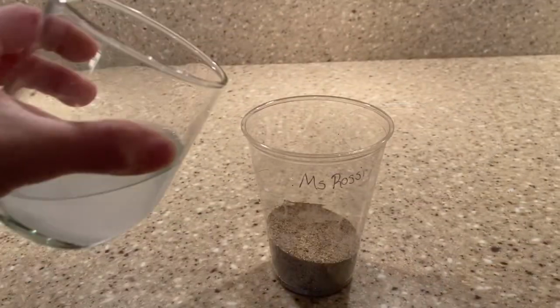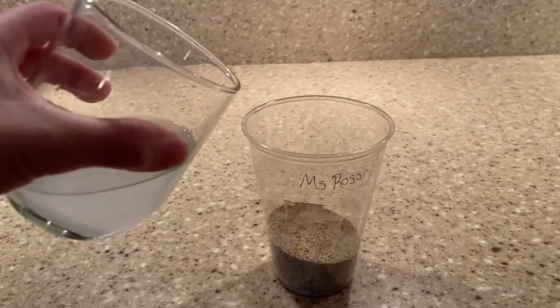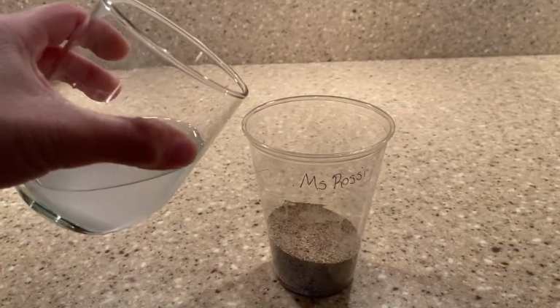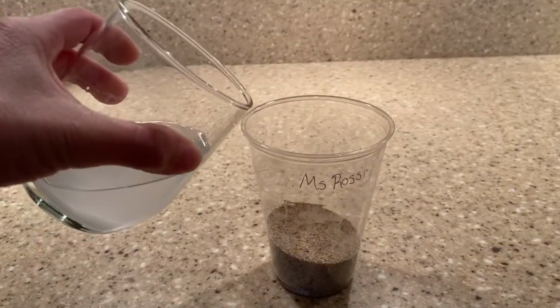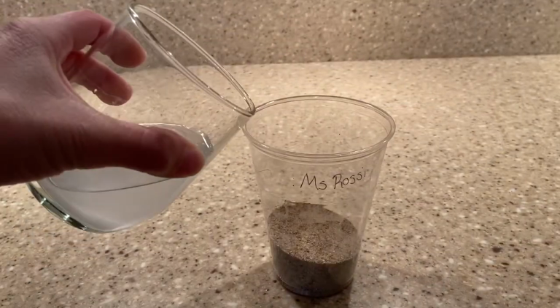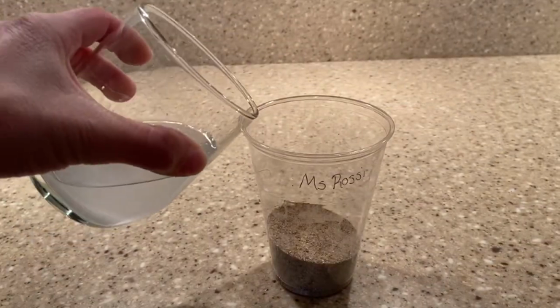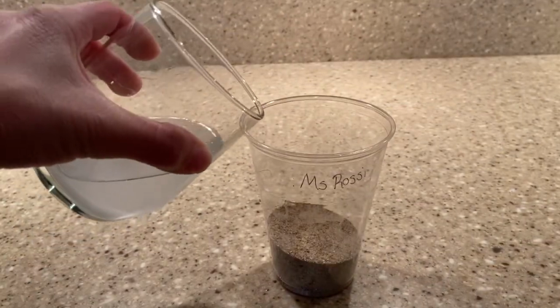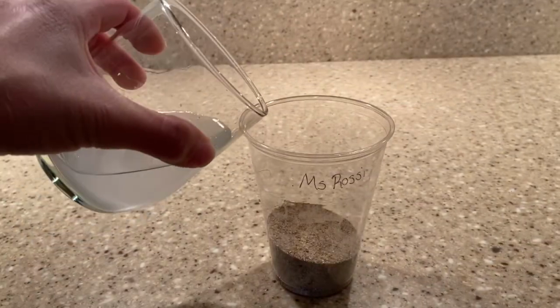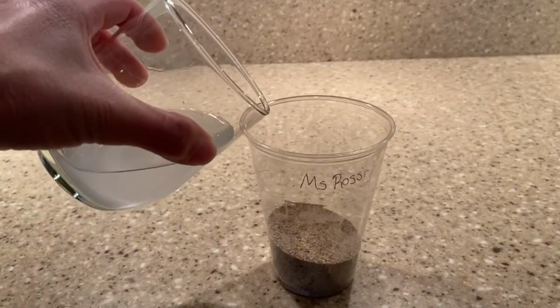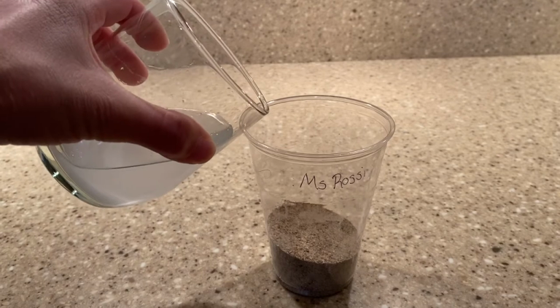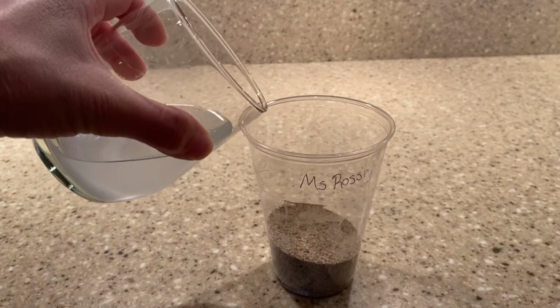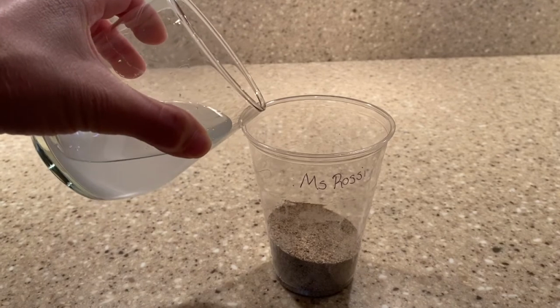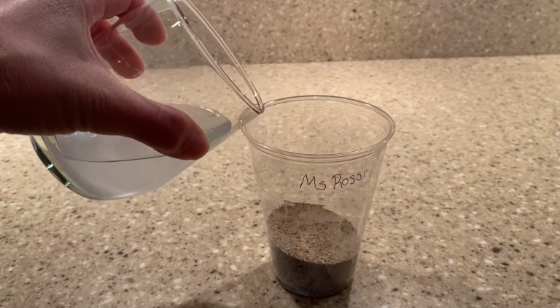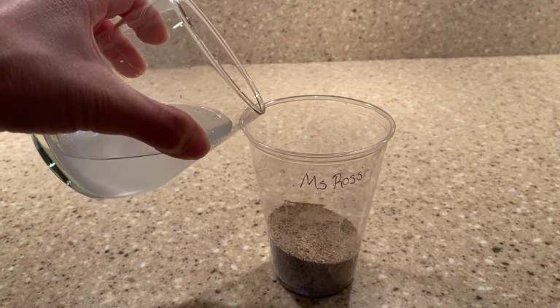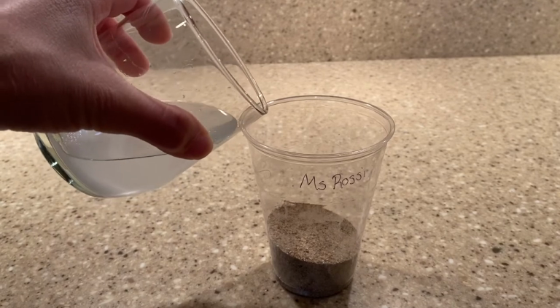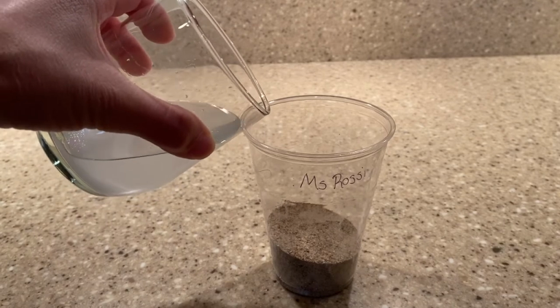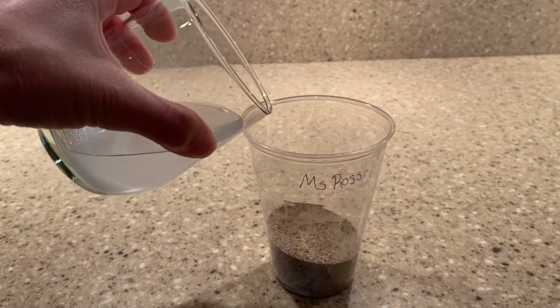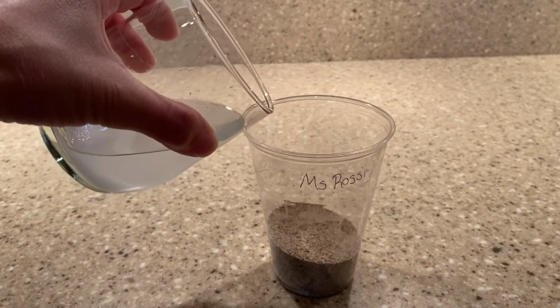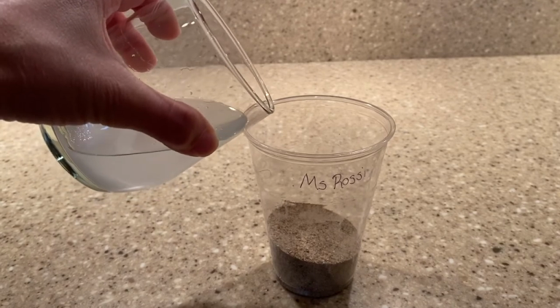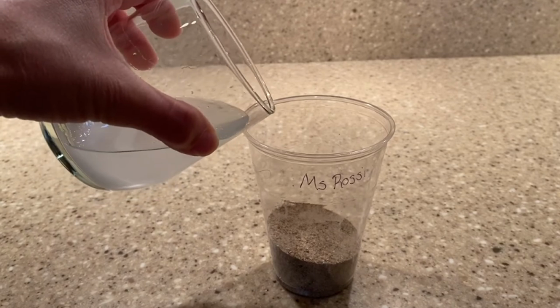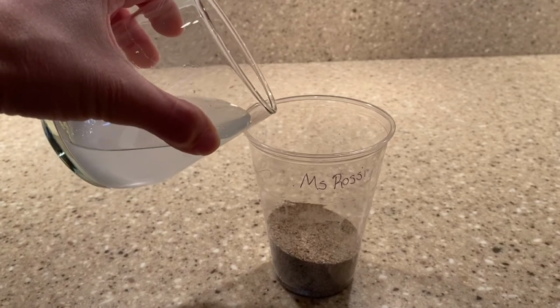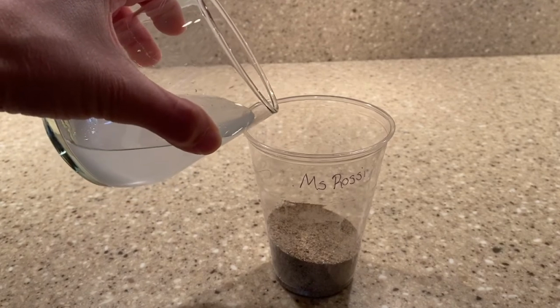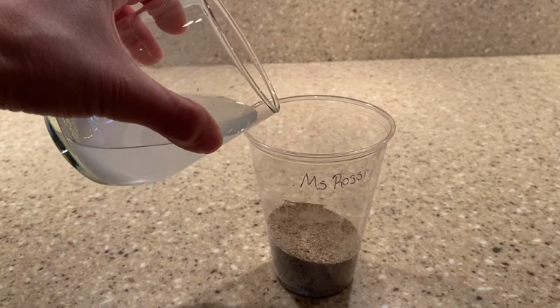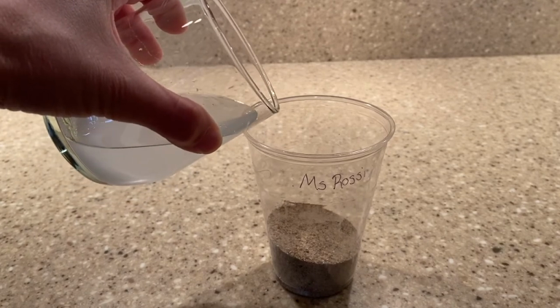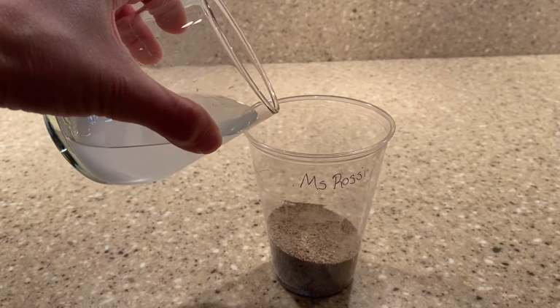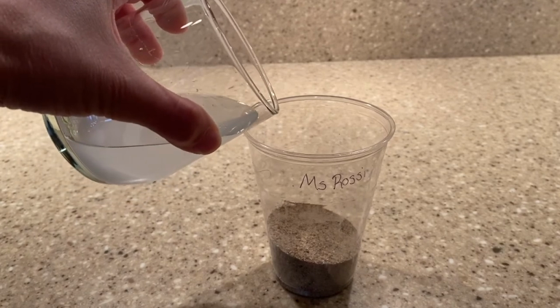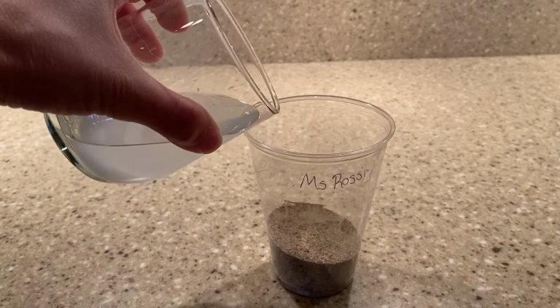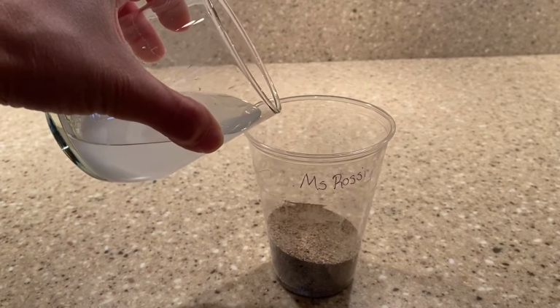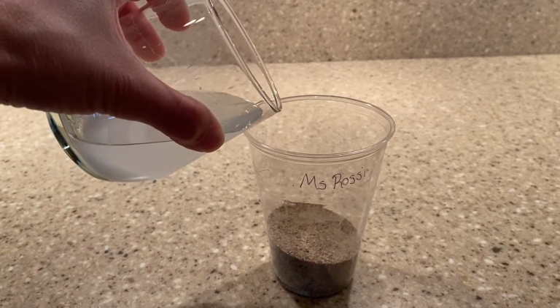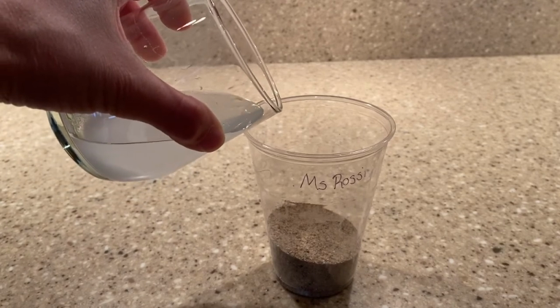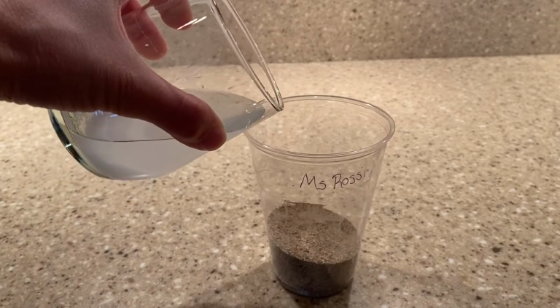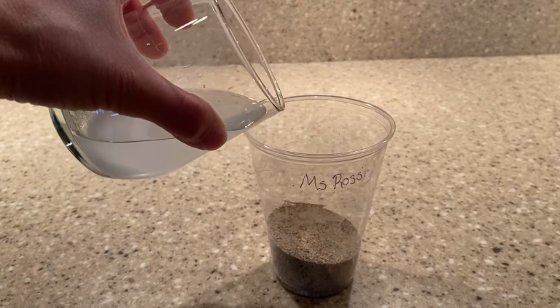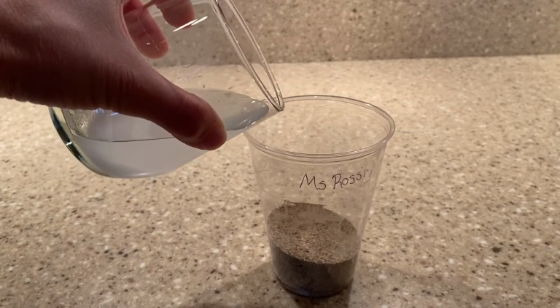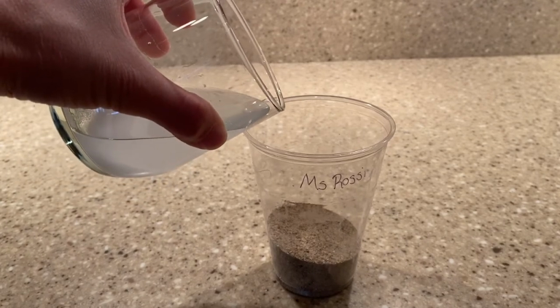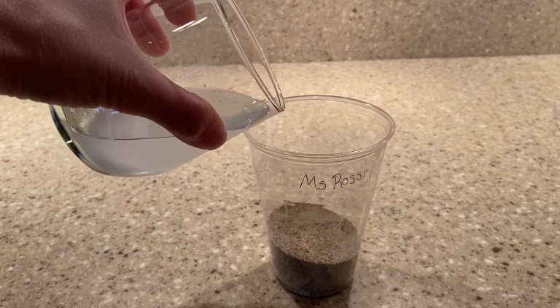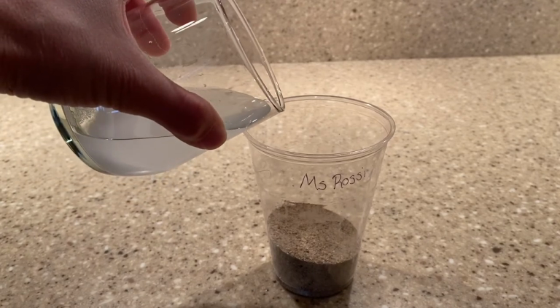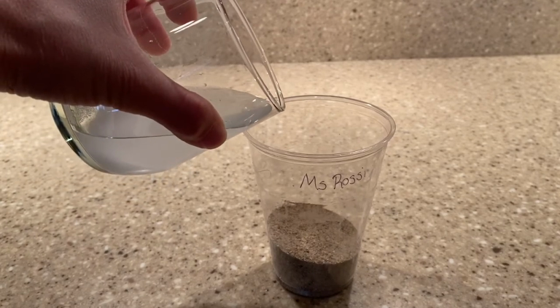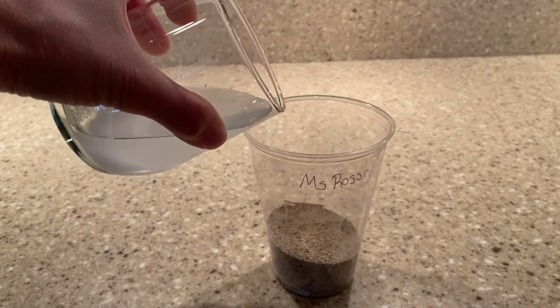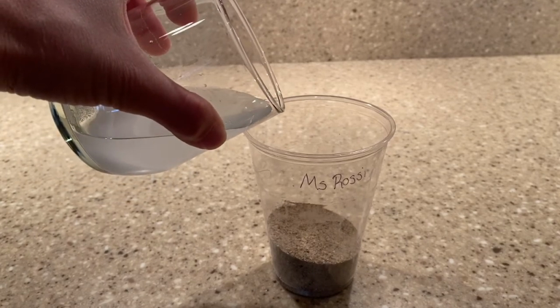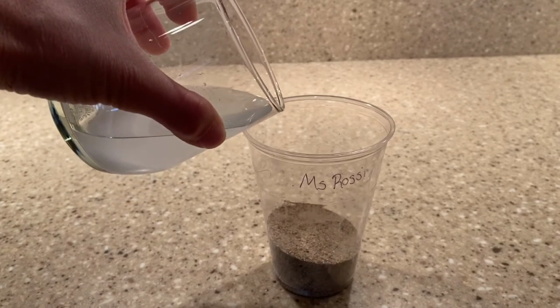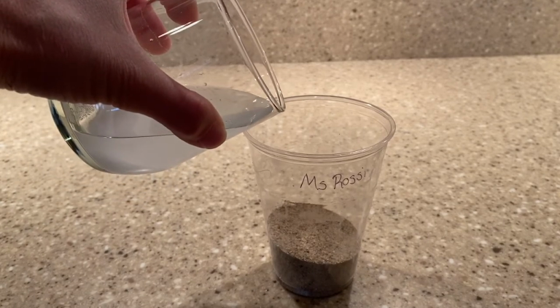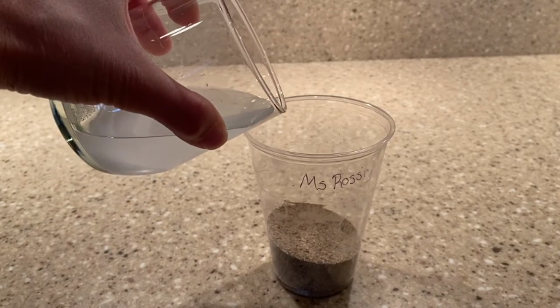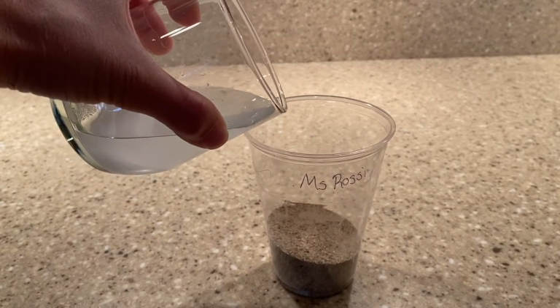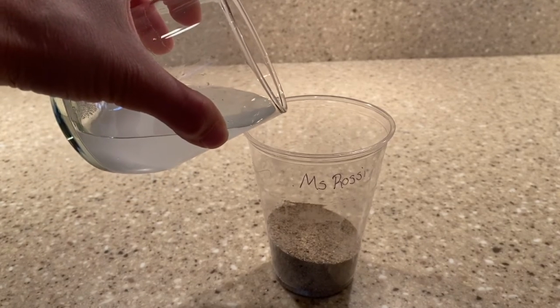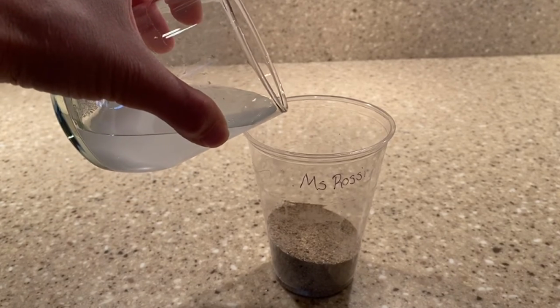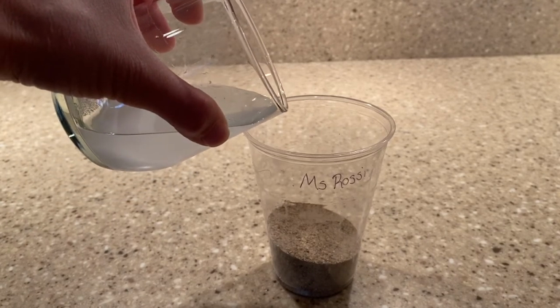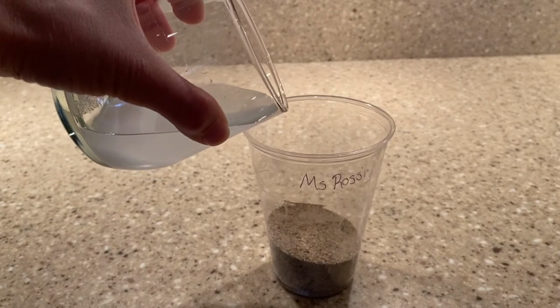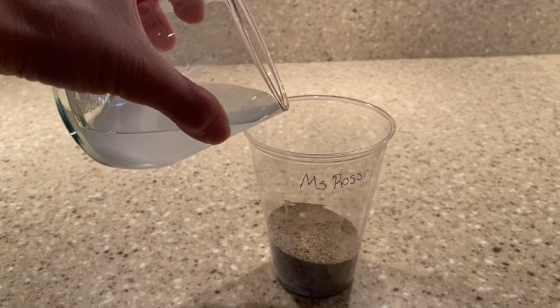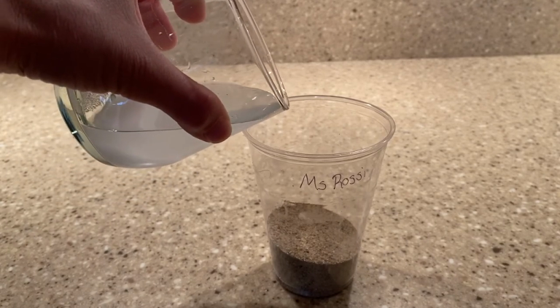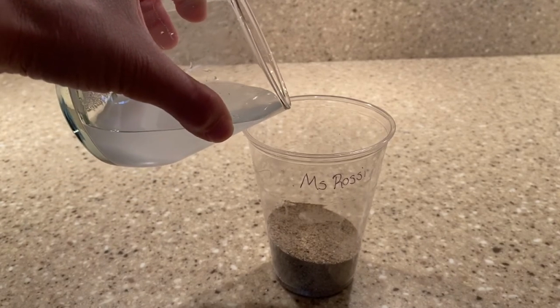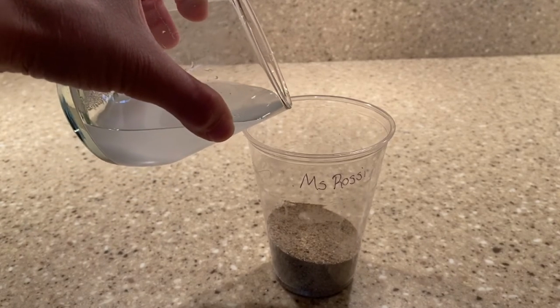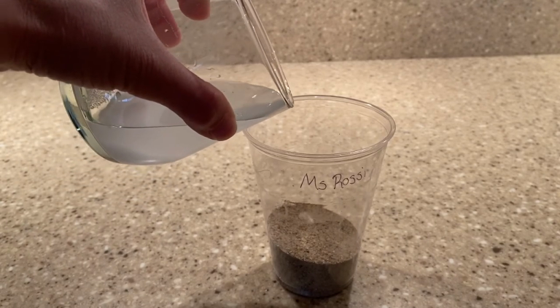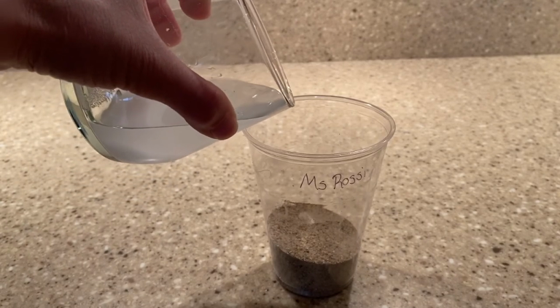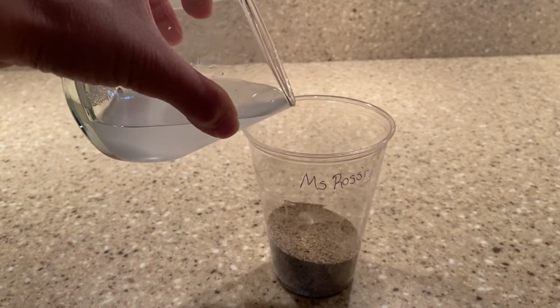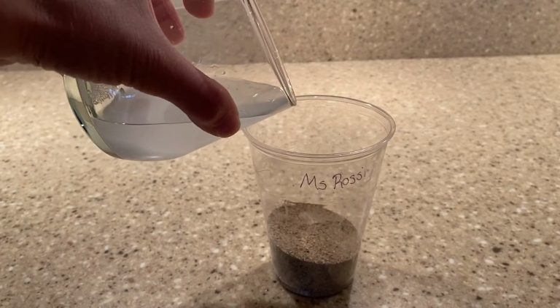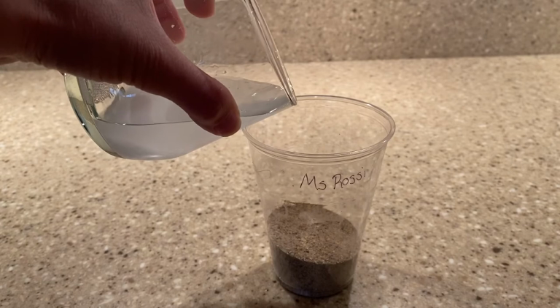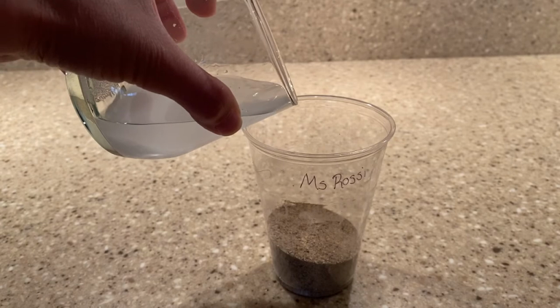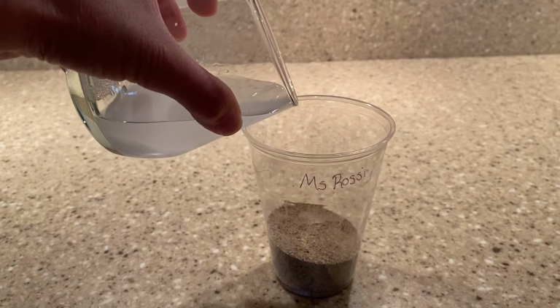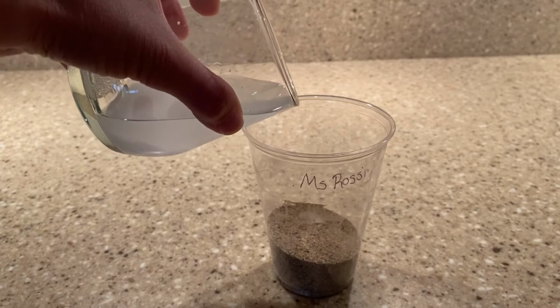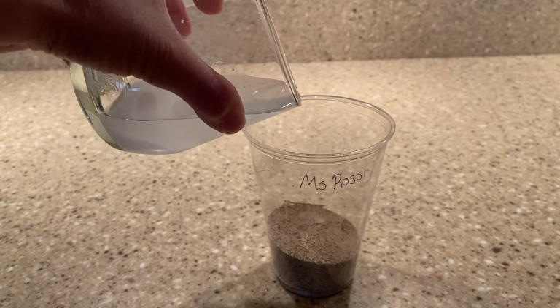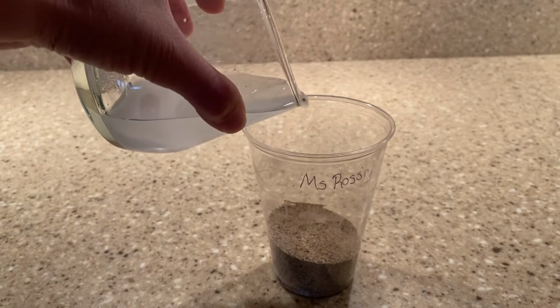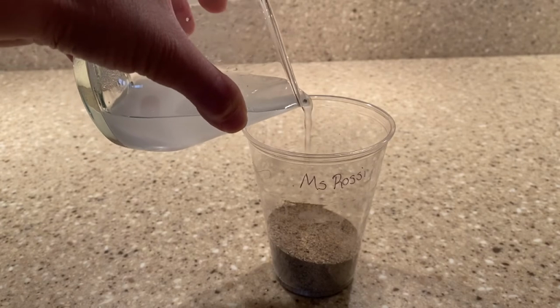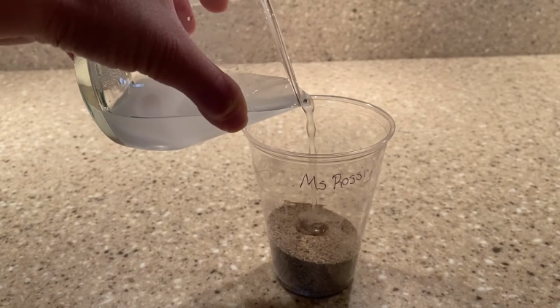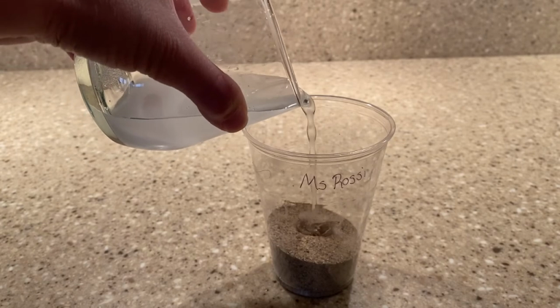Slowly pour your salt water on top of the sand until it completely soaks the sand.